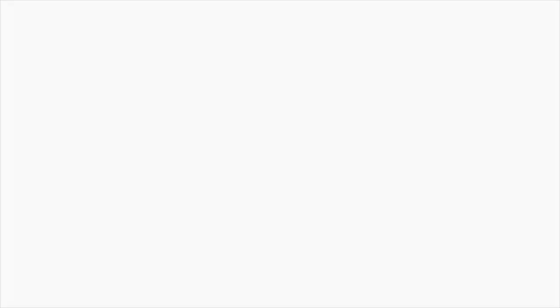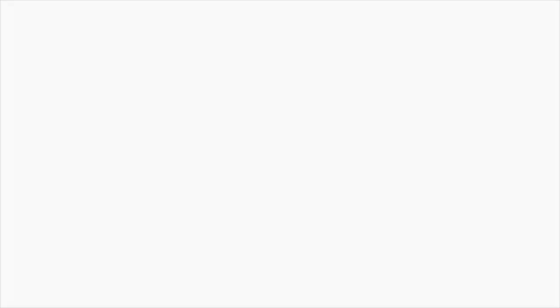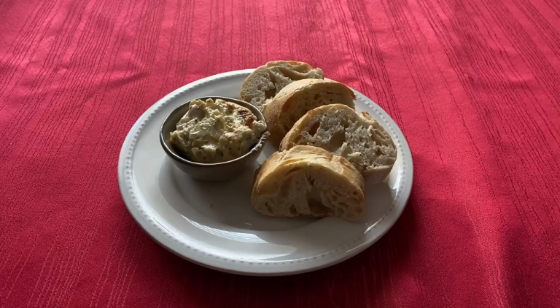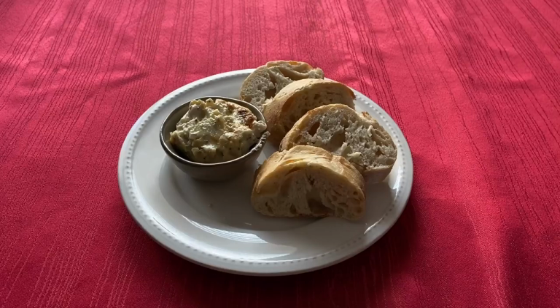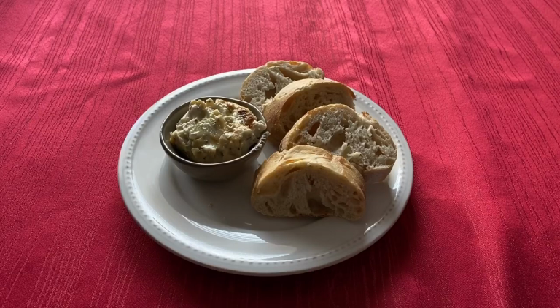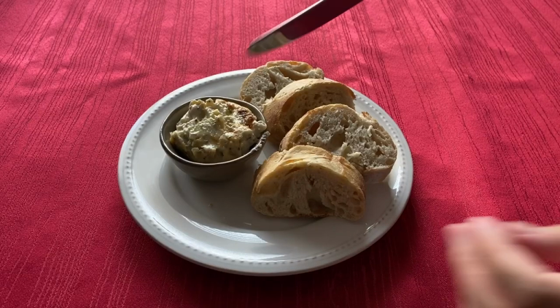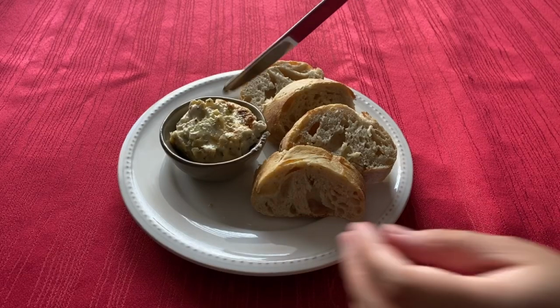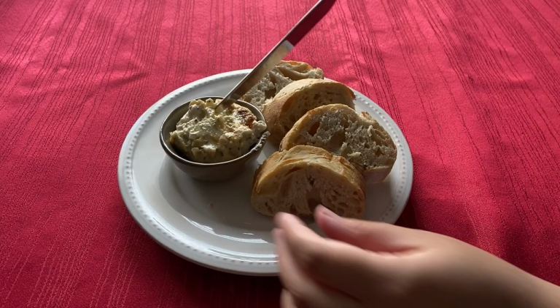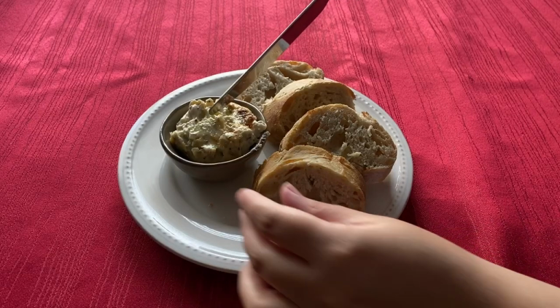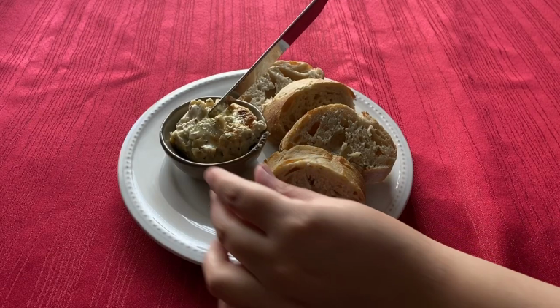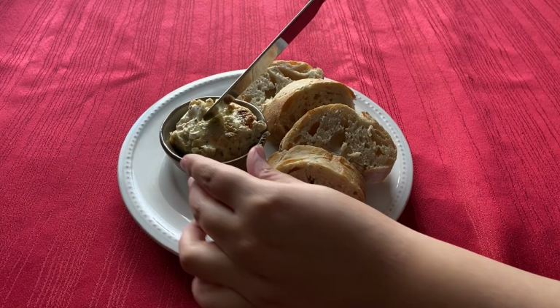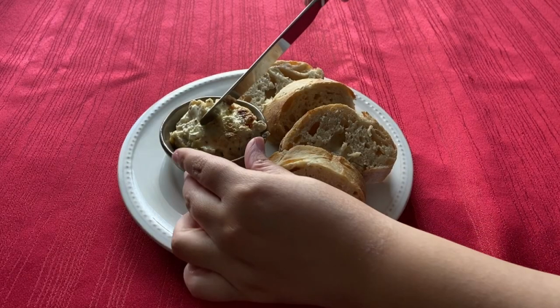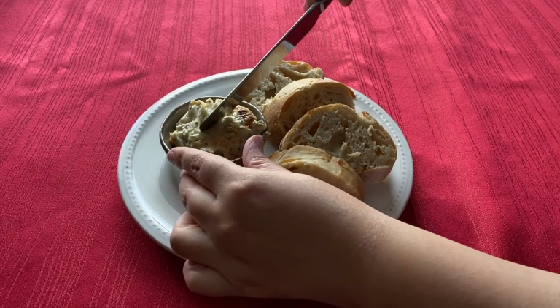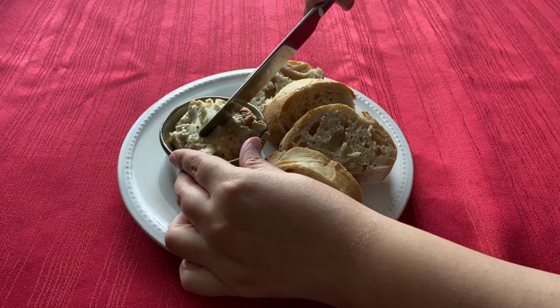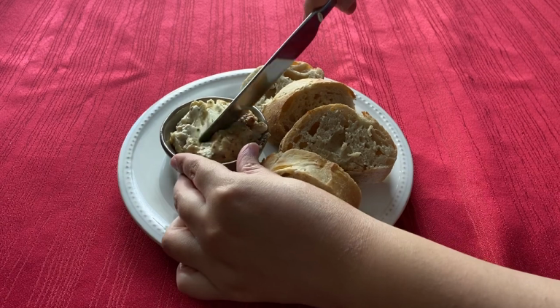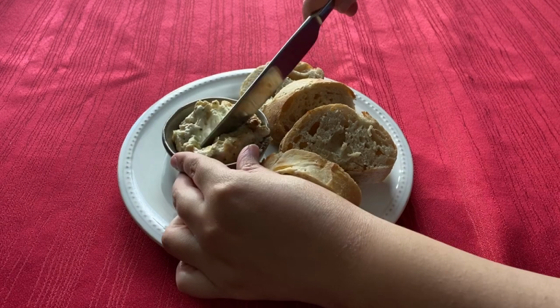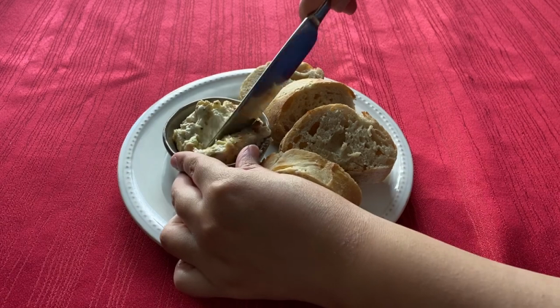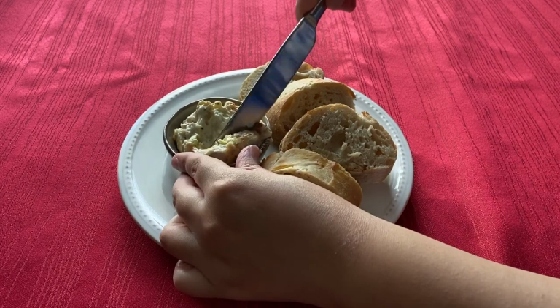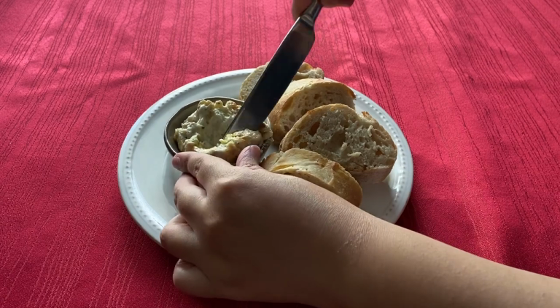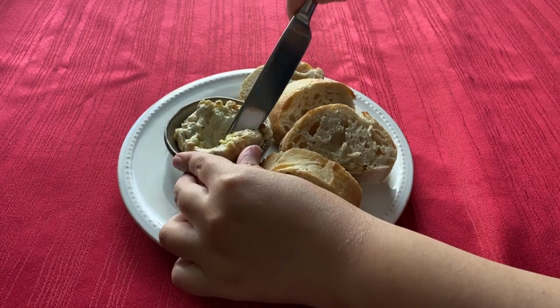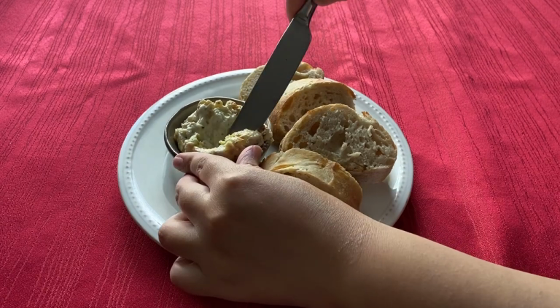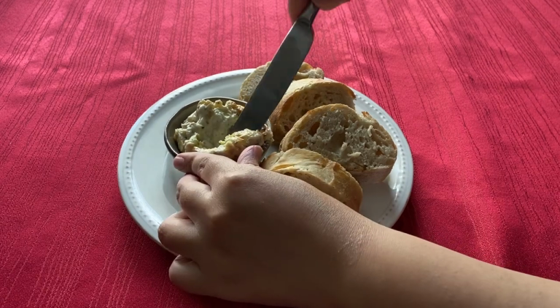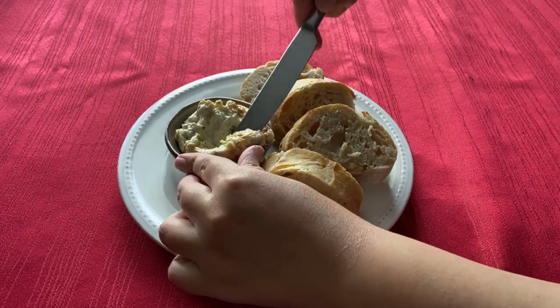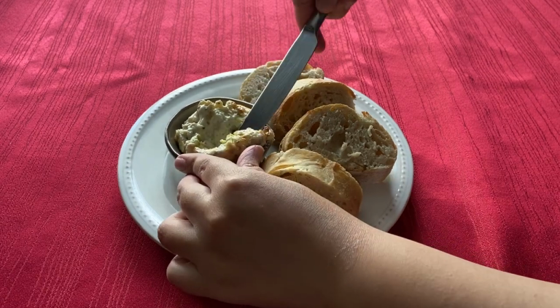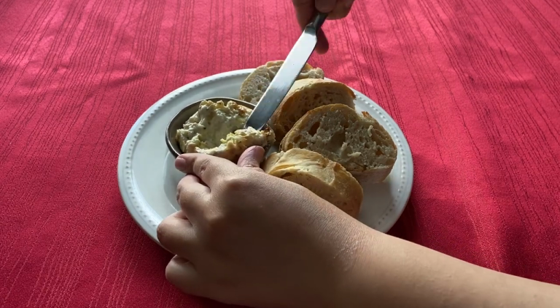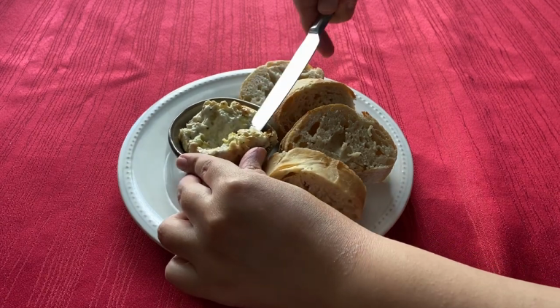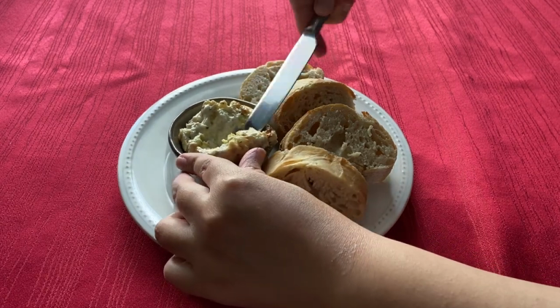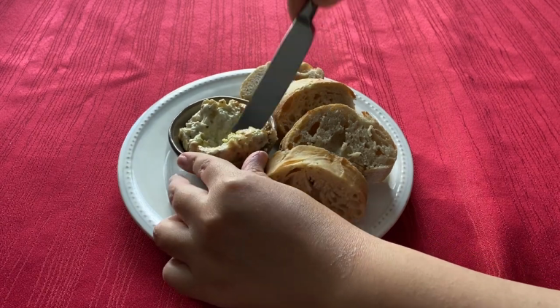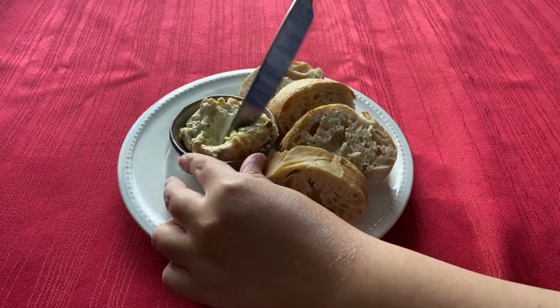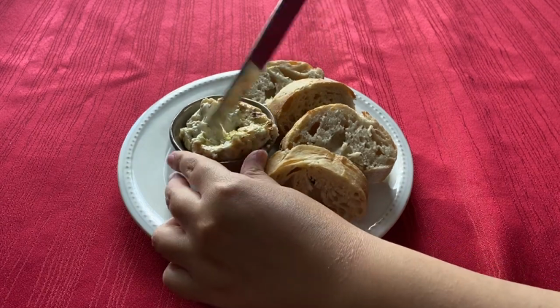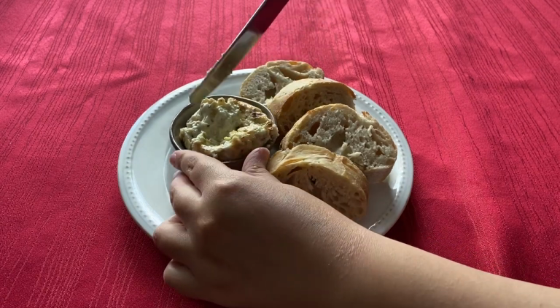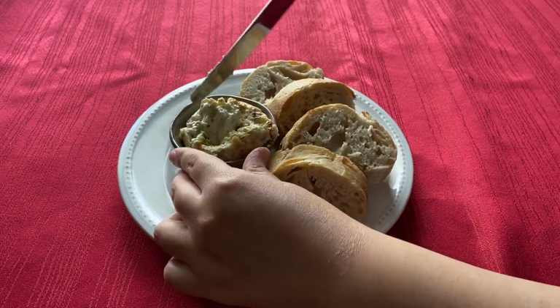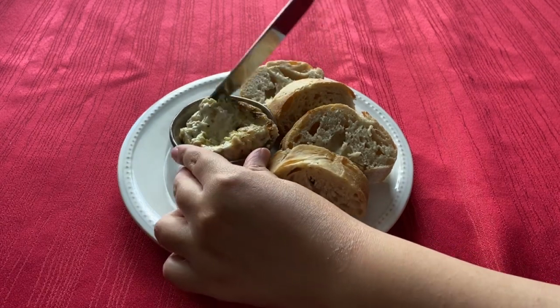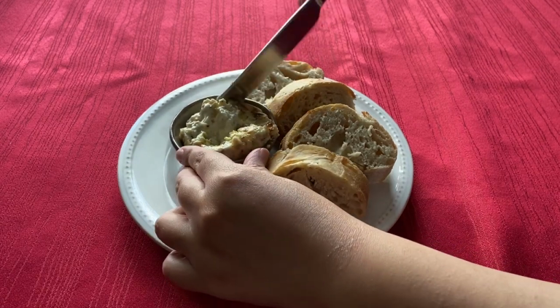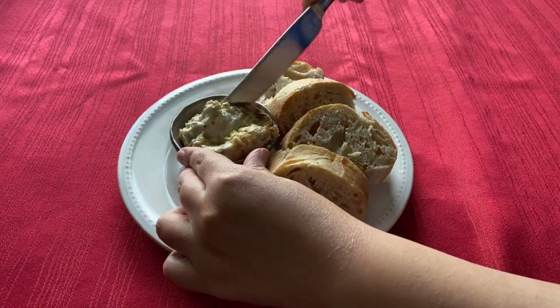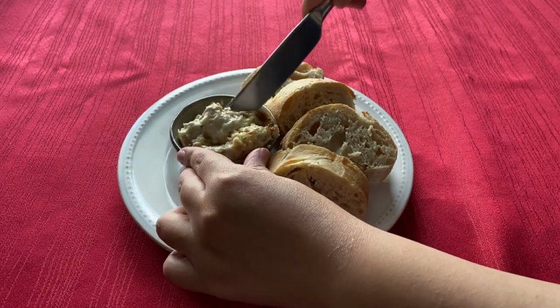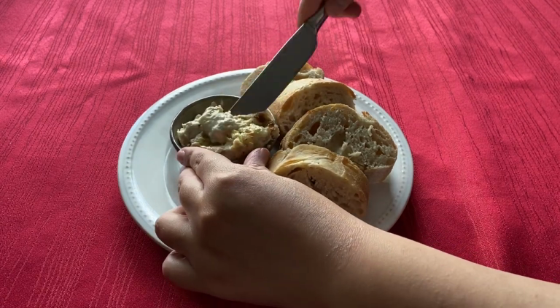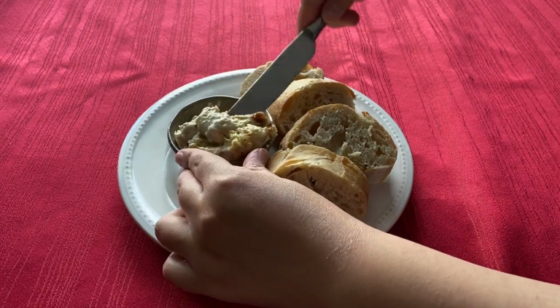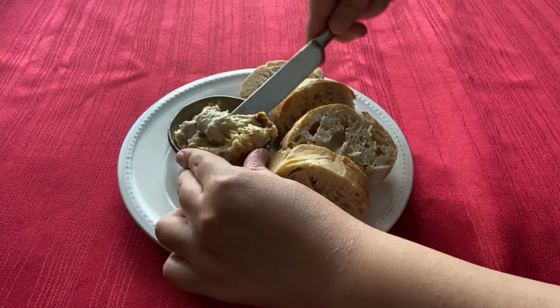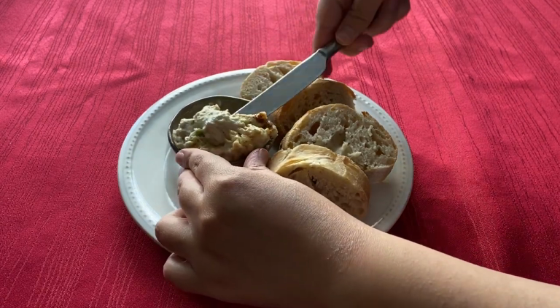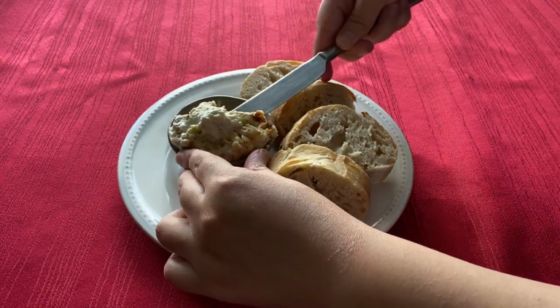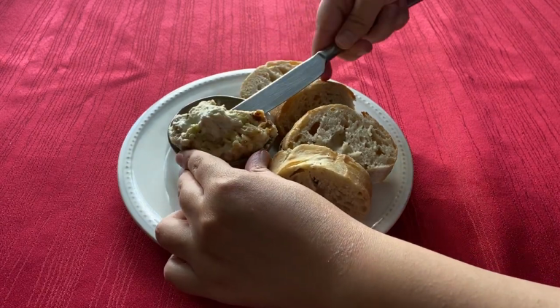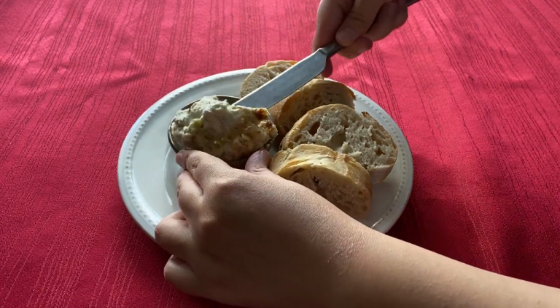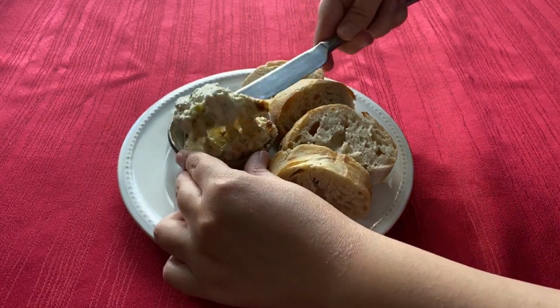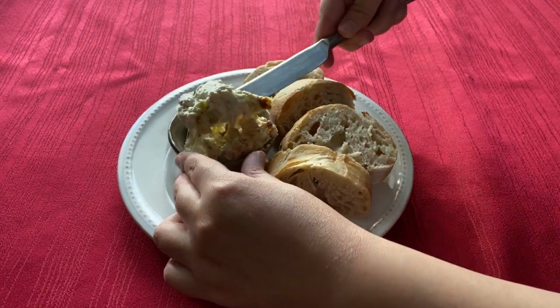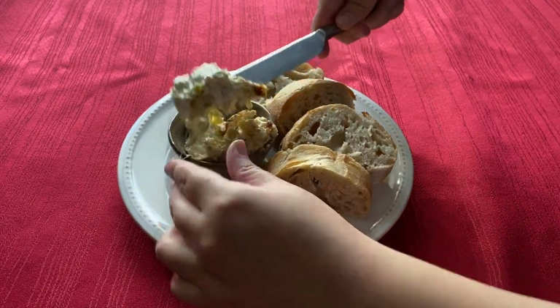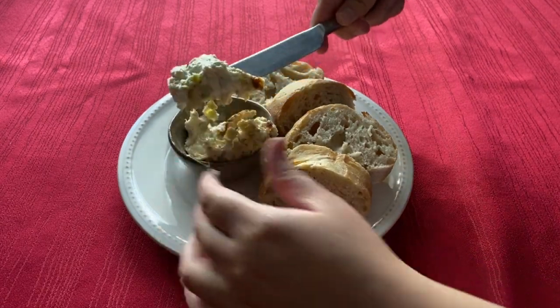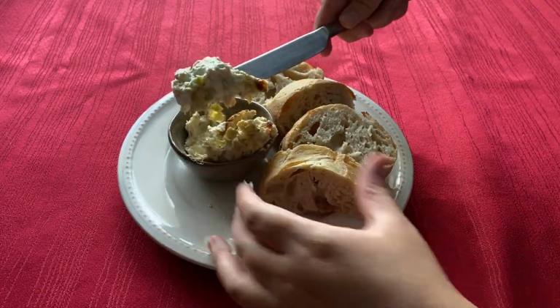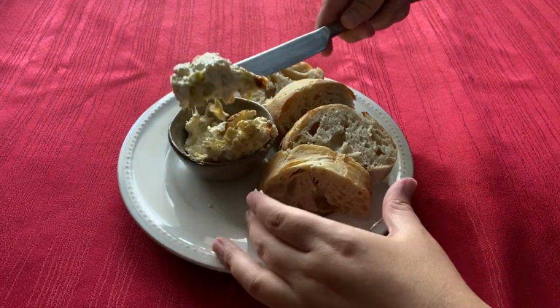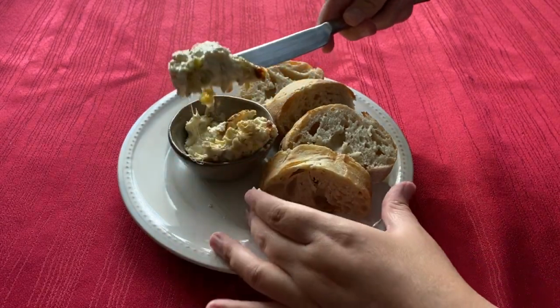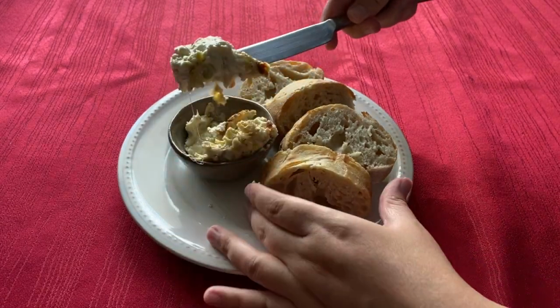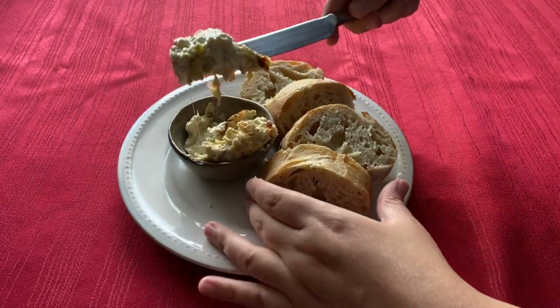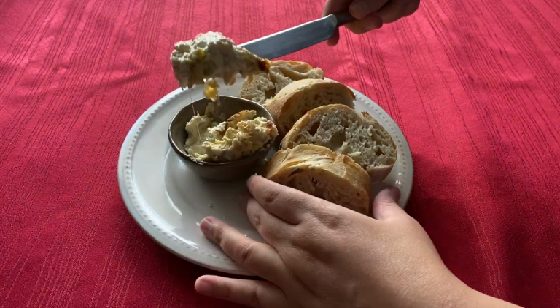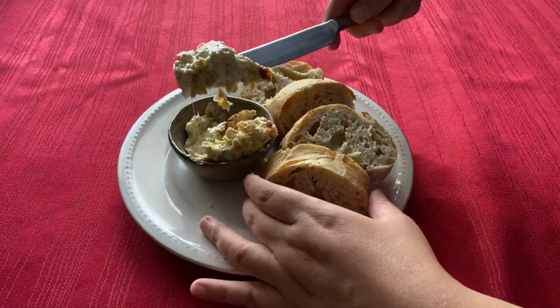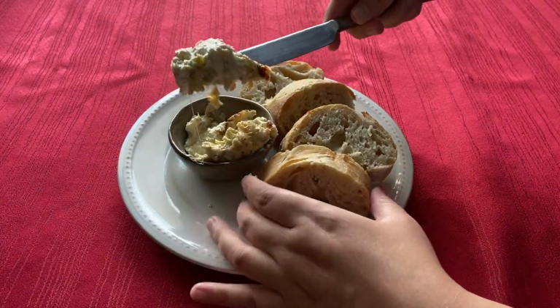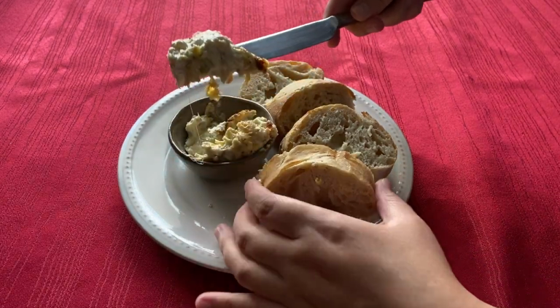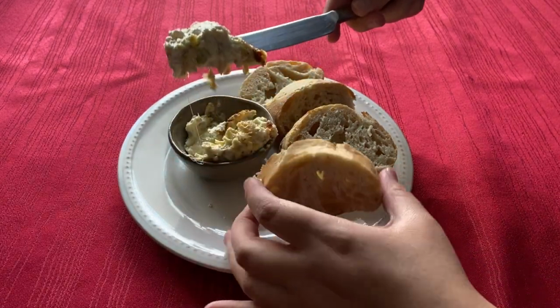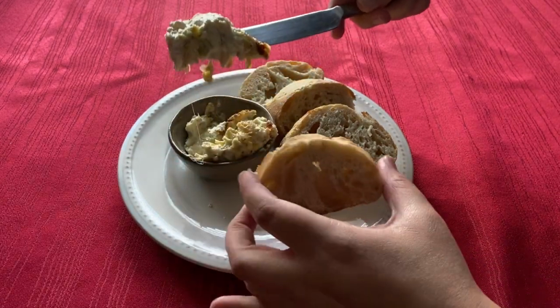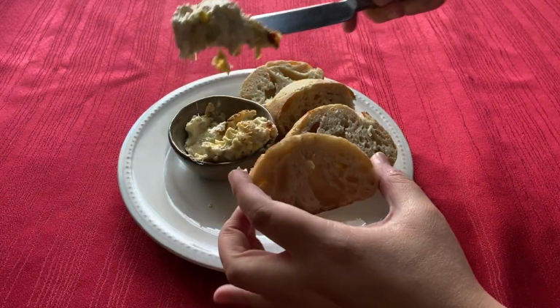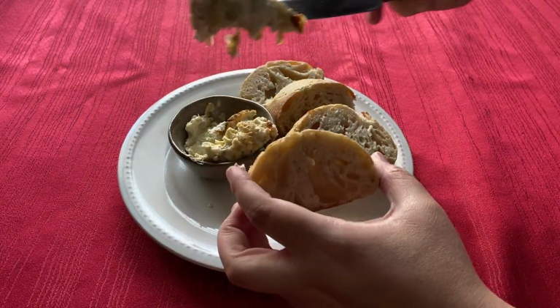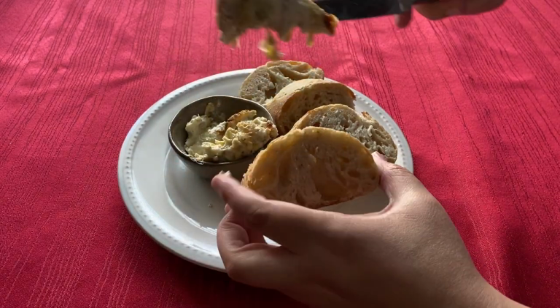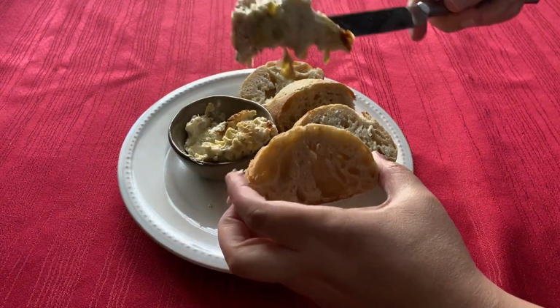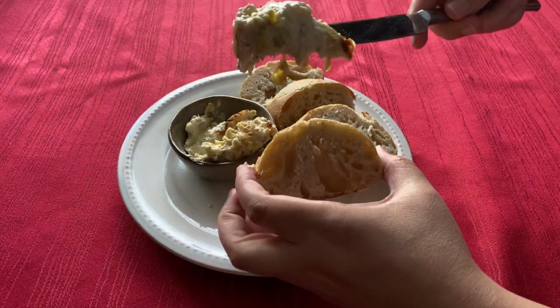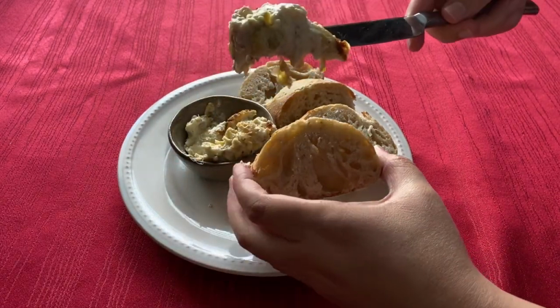Hi everyone, welcome to my channel! Today we are making Mole Rat Wonder Meat Dip from the Fallout Cookbook.